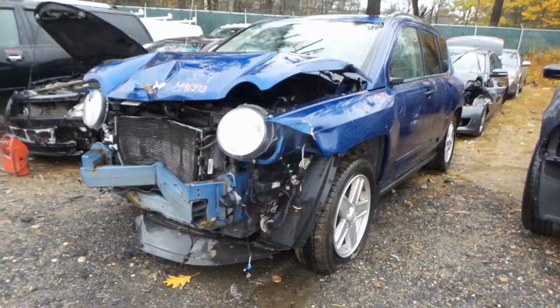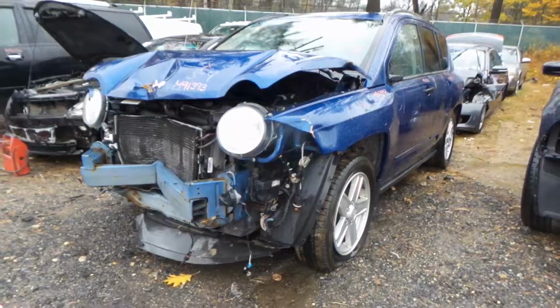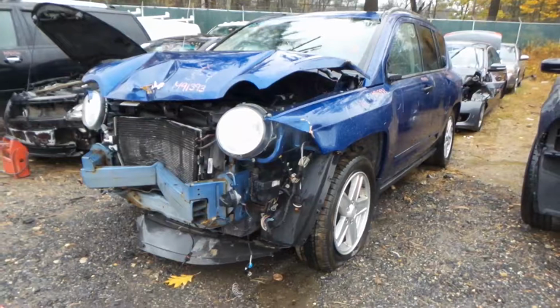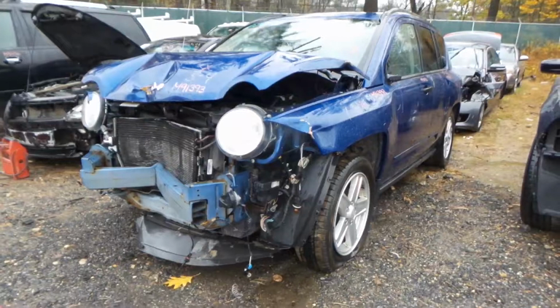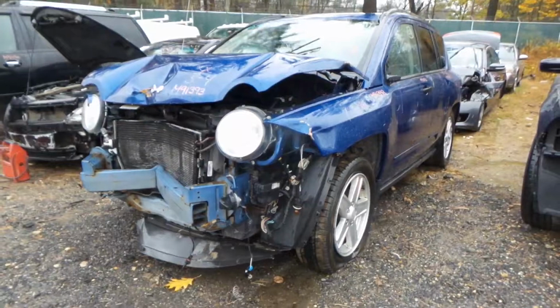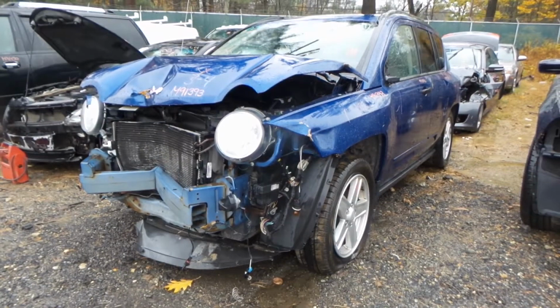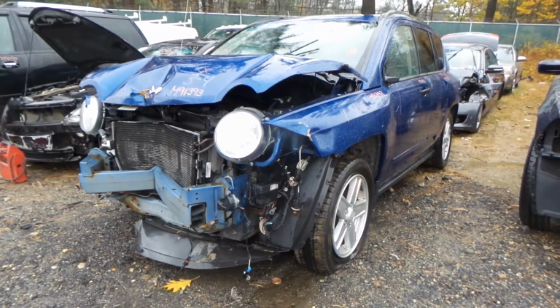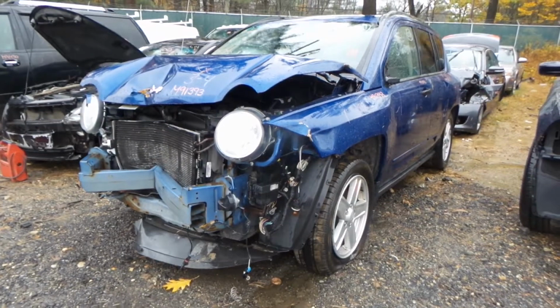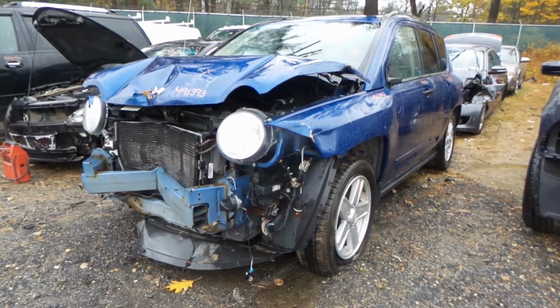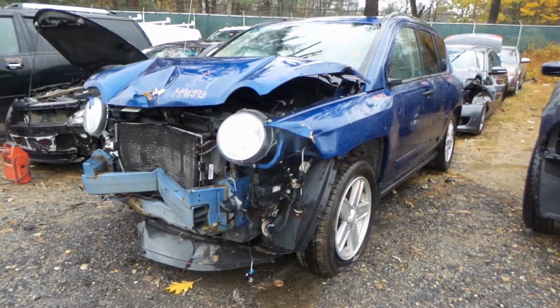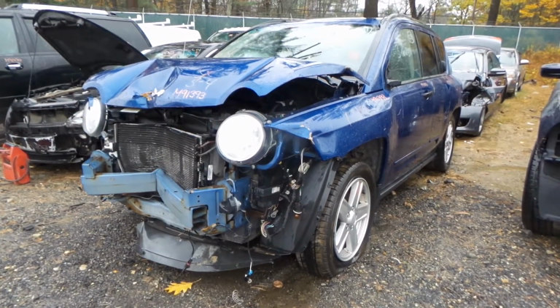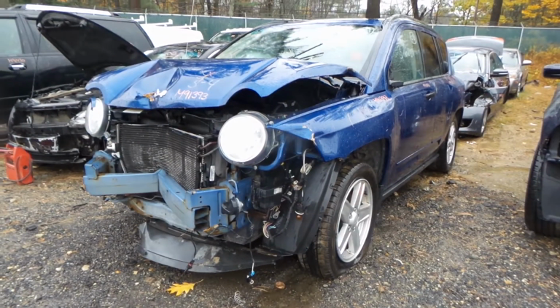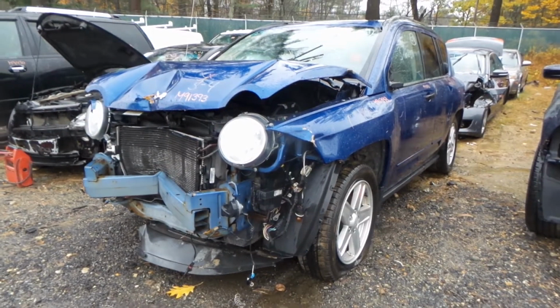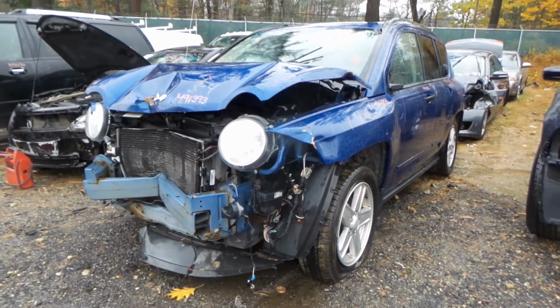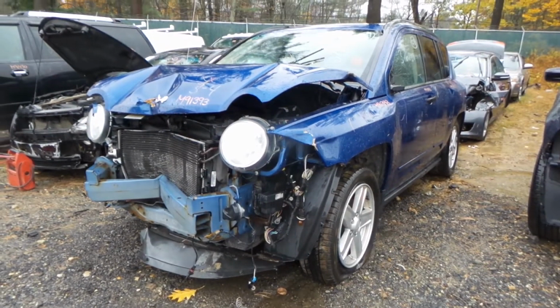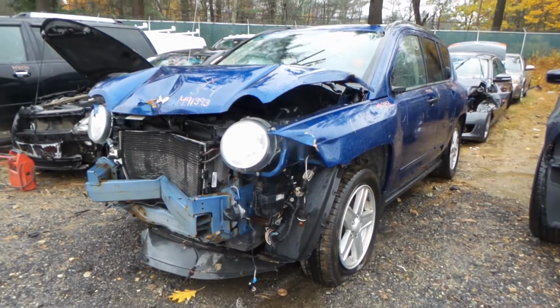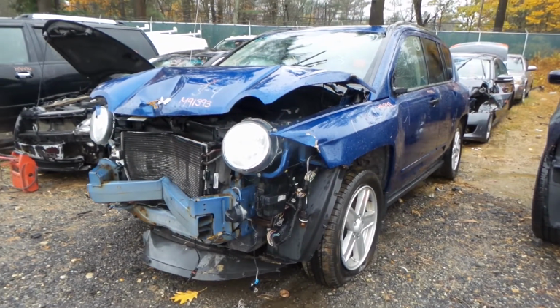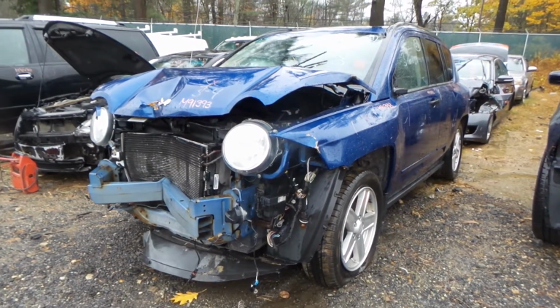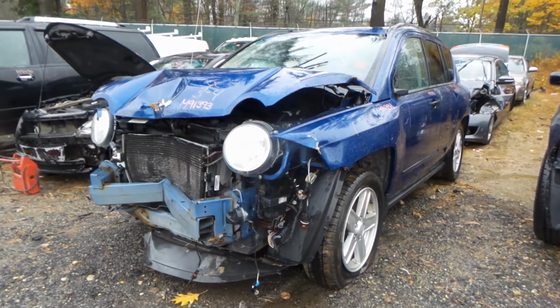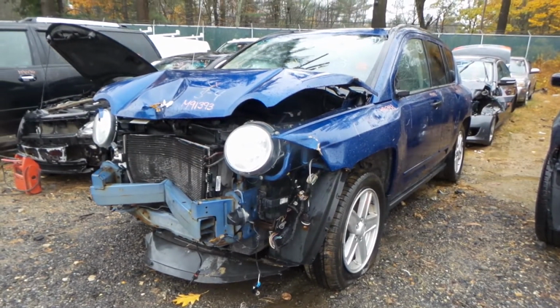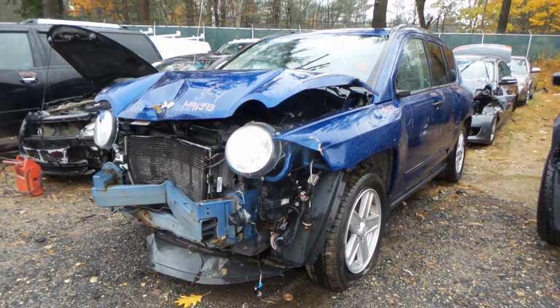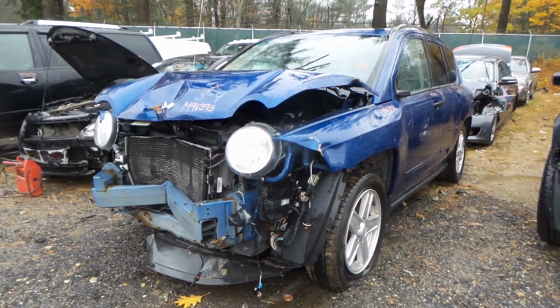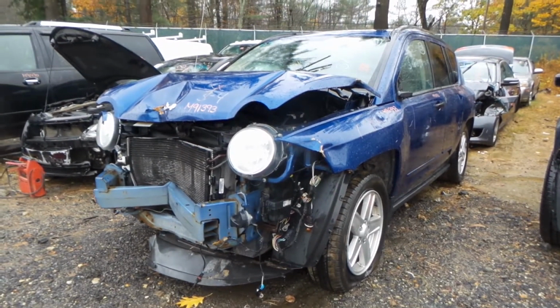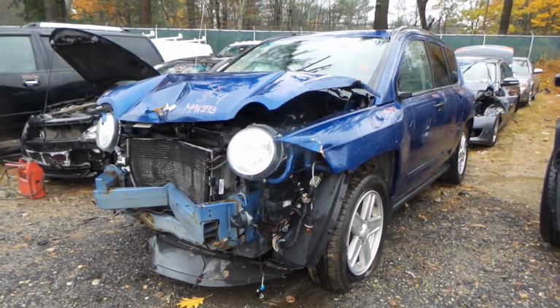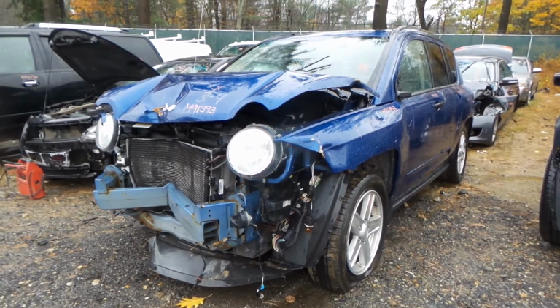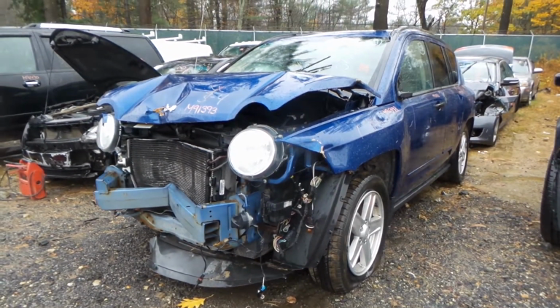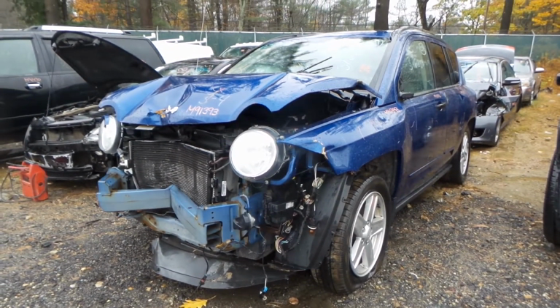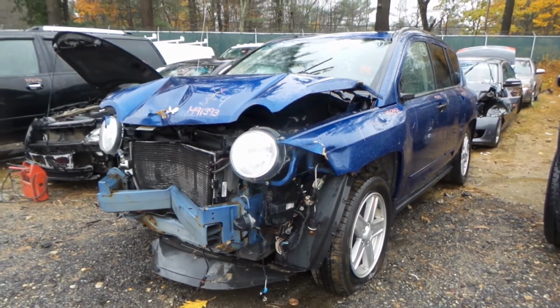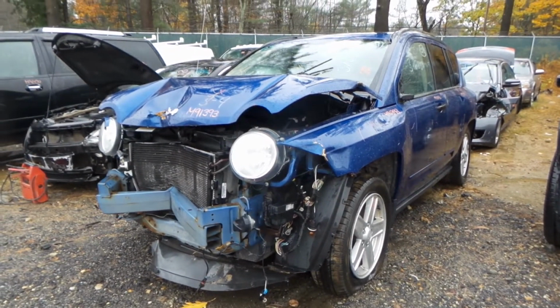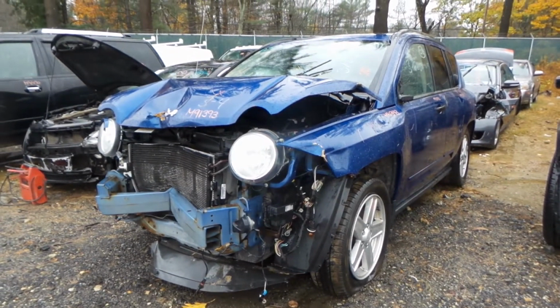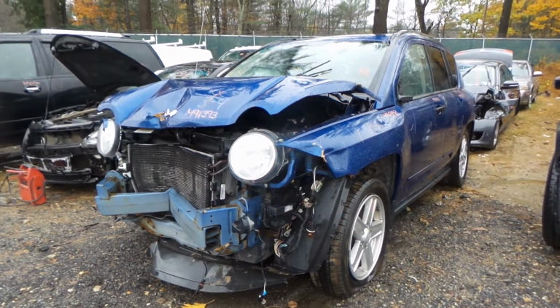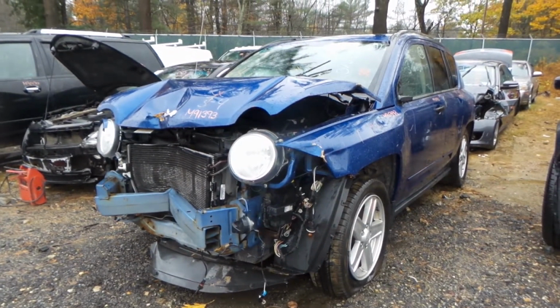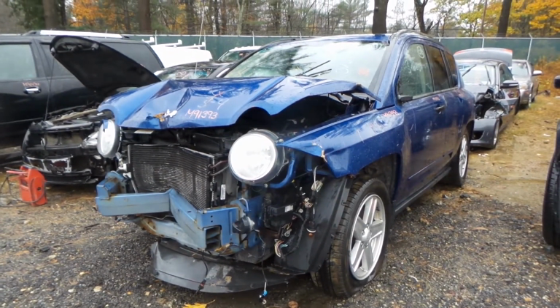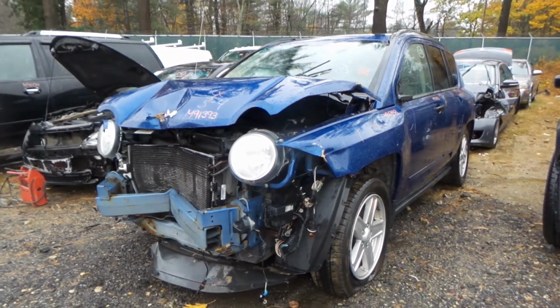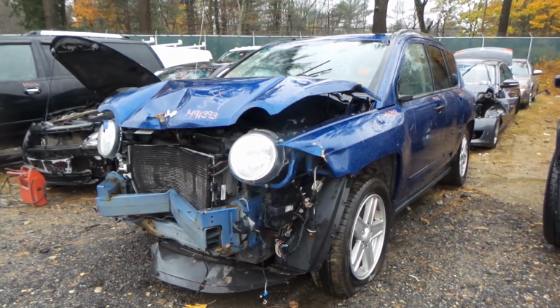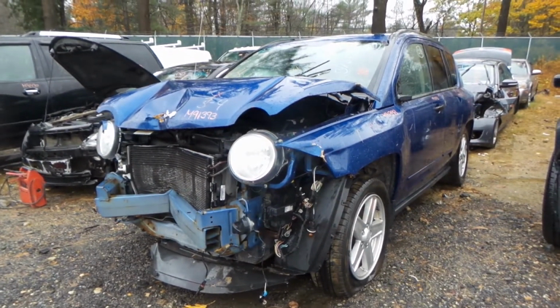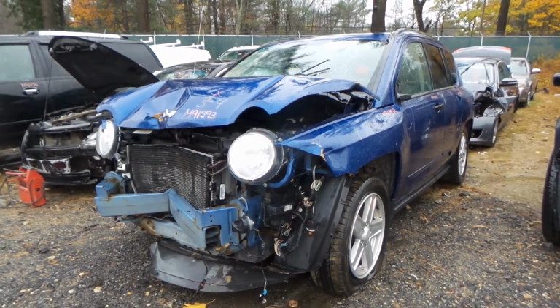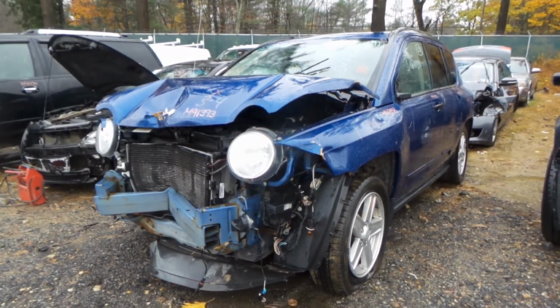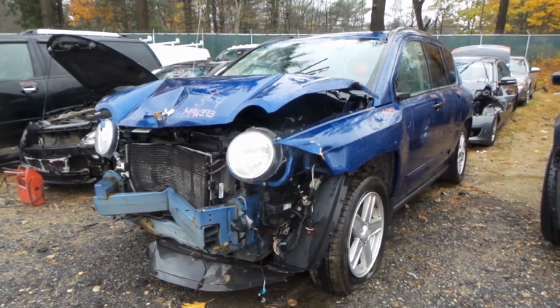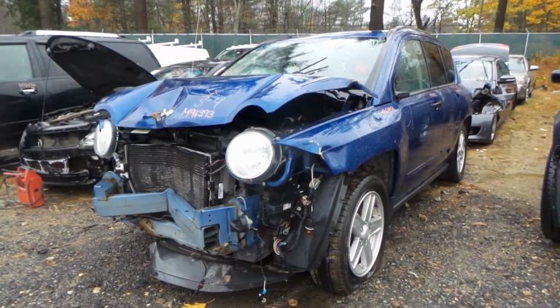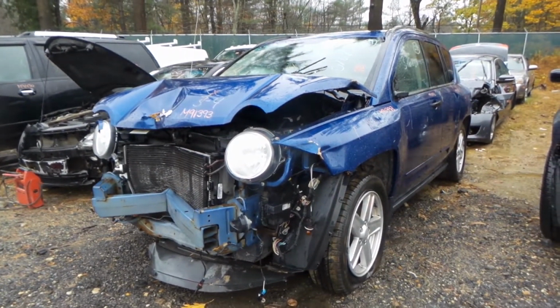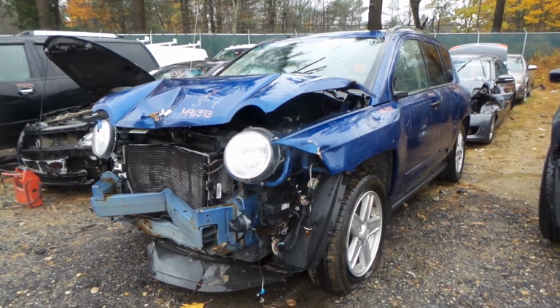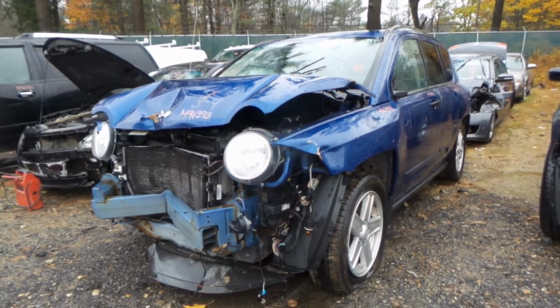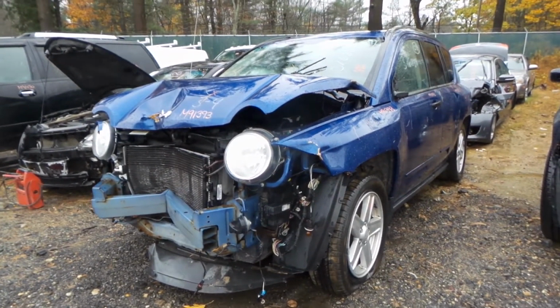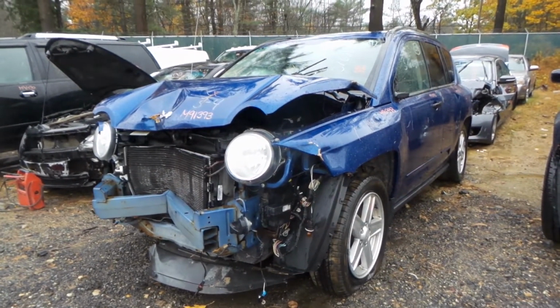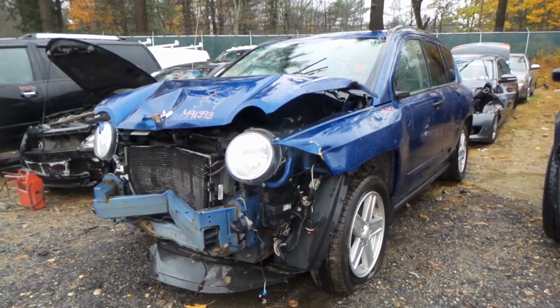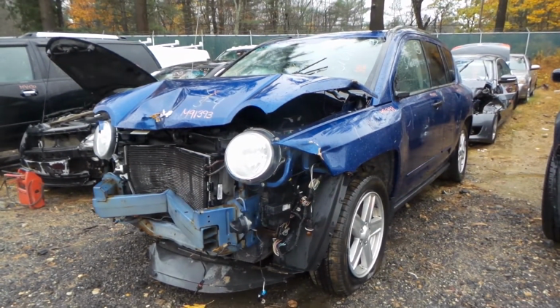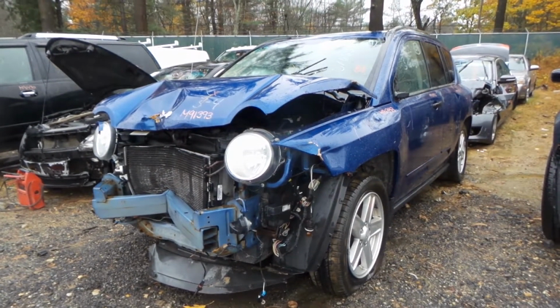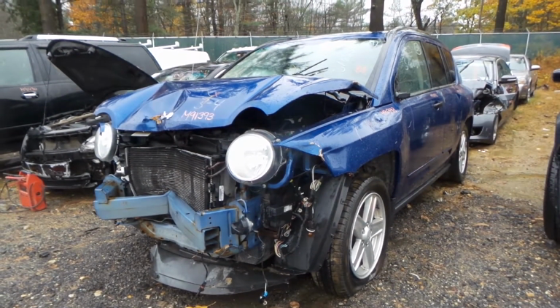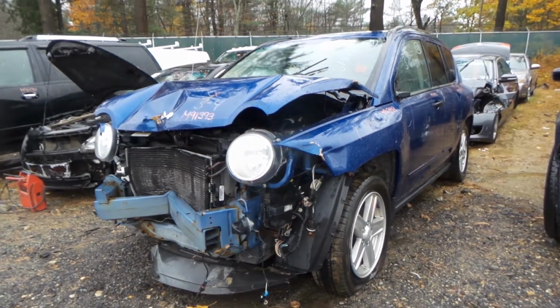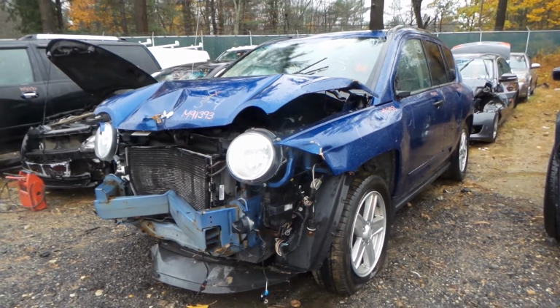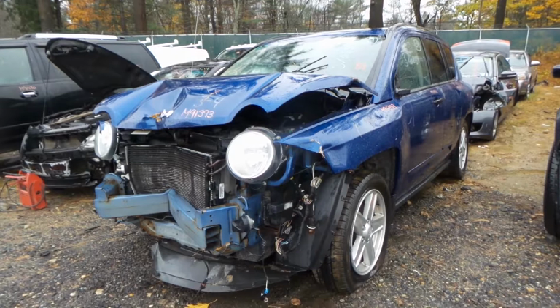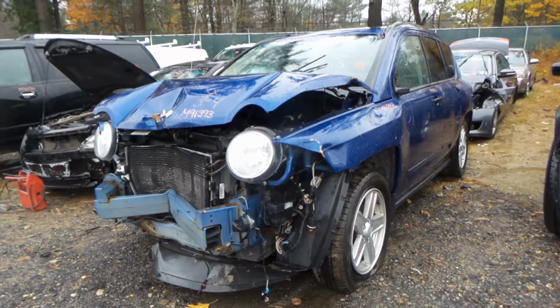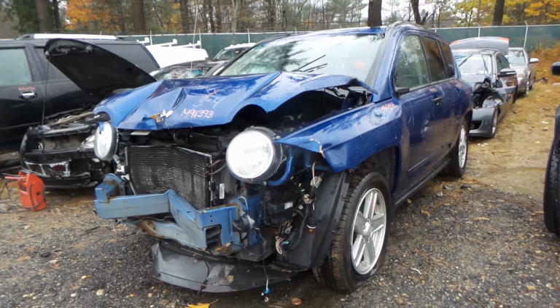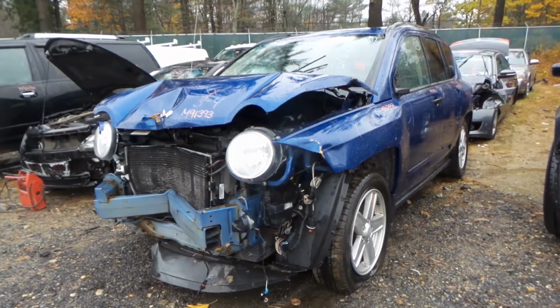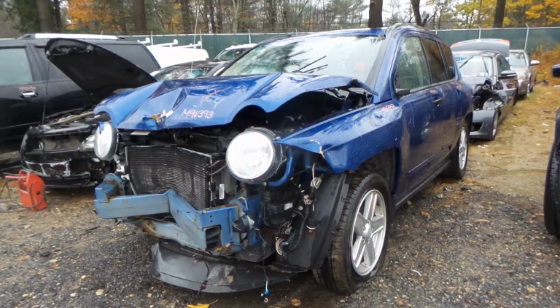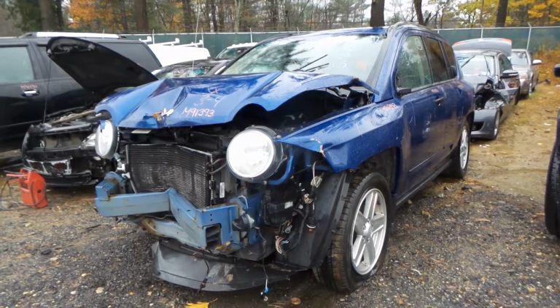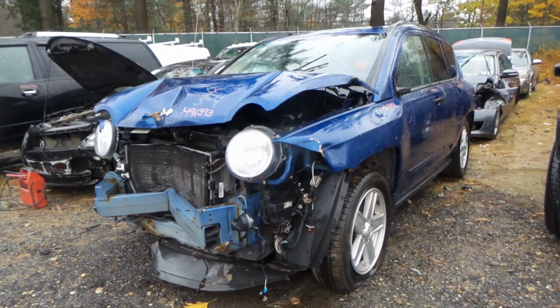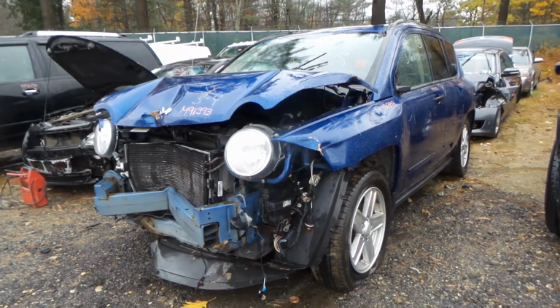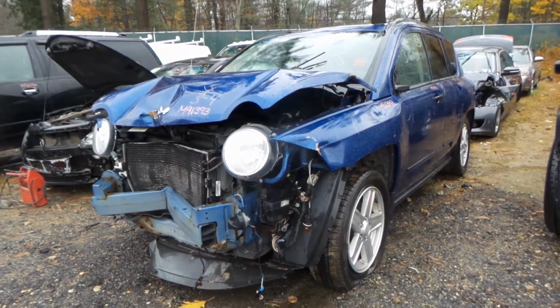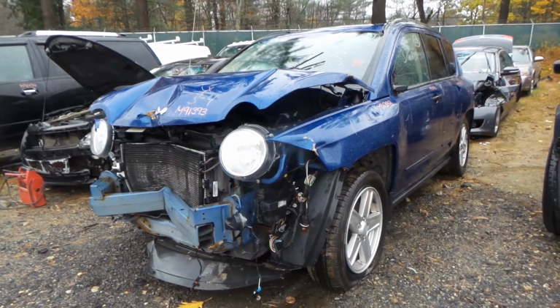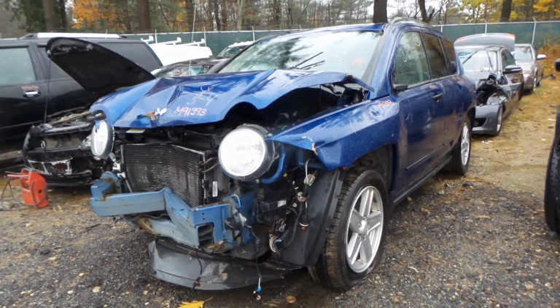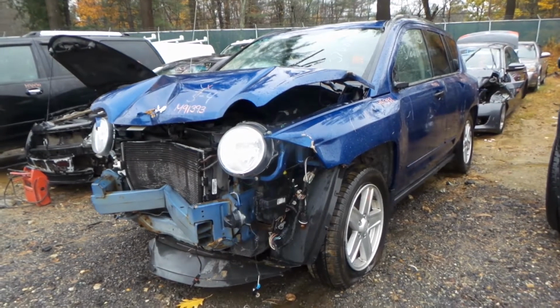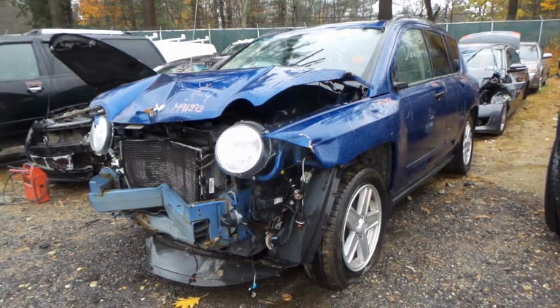What's up guys, Brett with New England Auto and Truck Recyclers. Today we're parting out a 2009 Jeep Compass, stock number M91393.